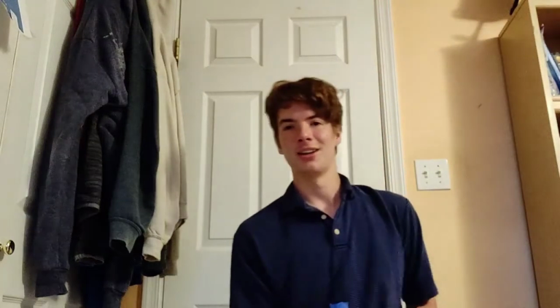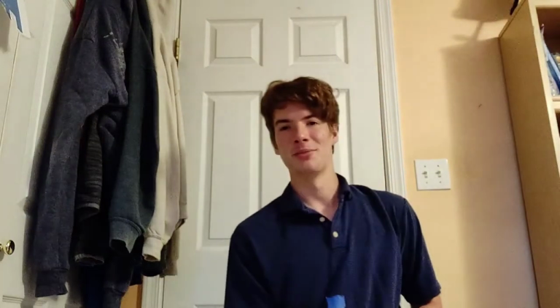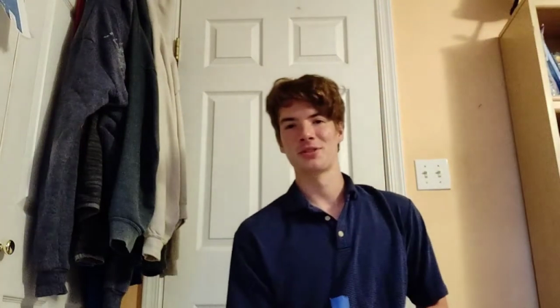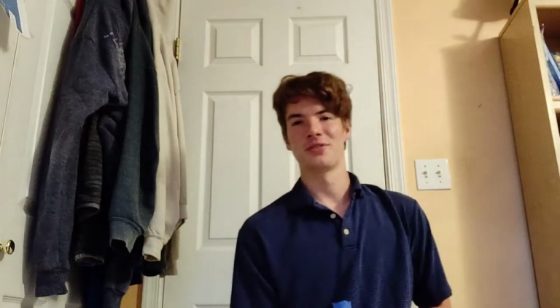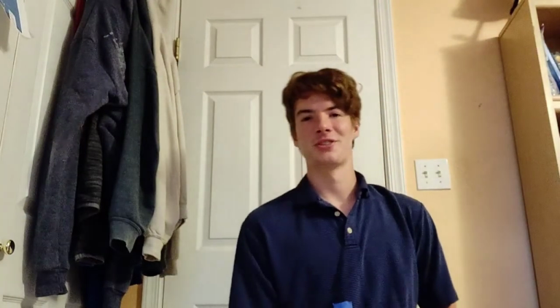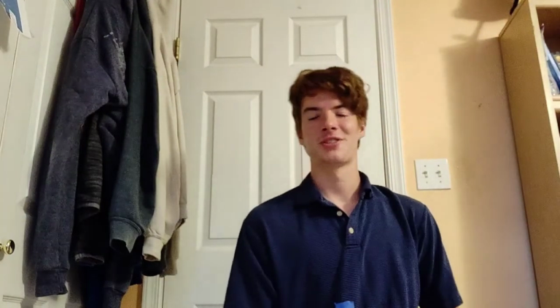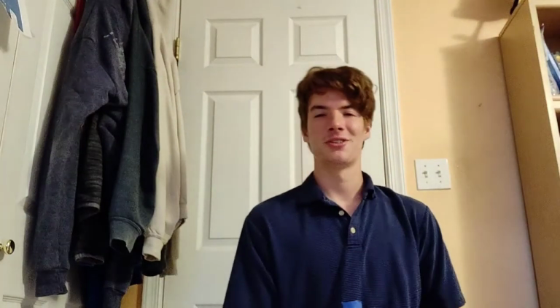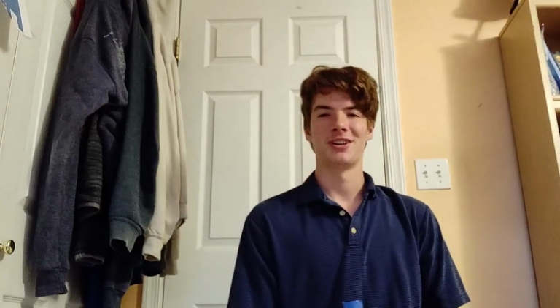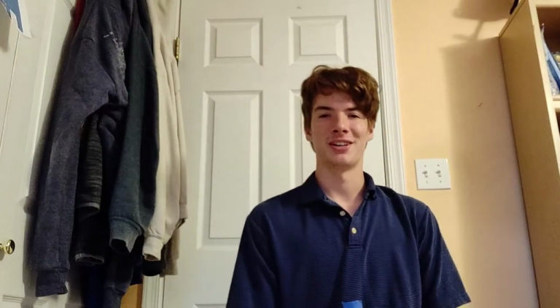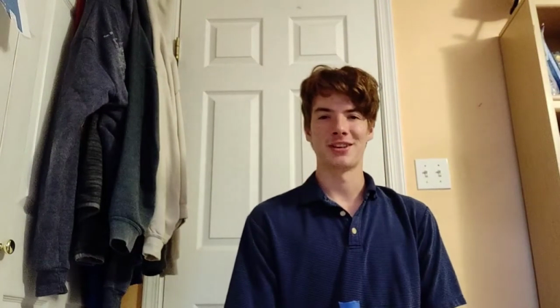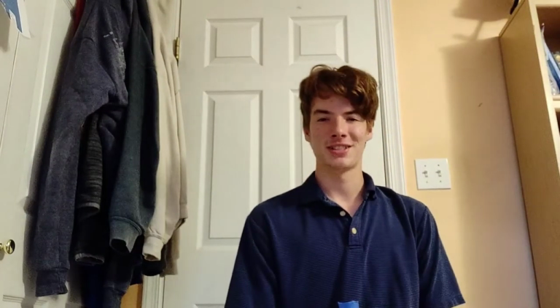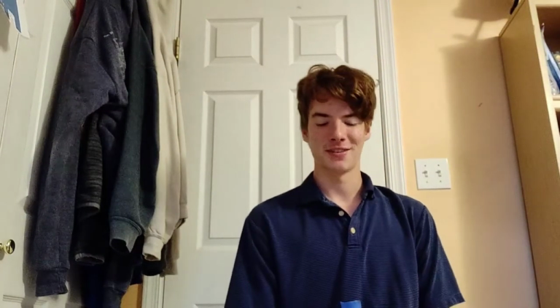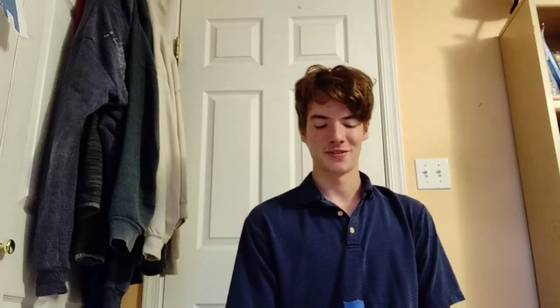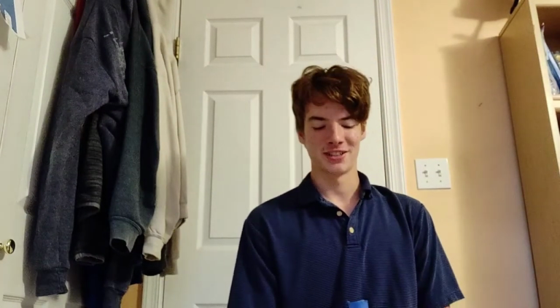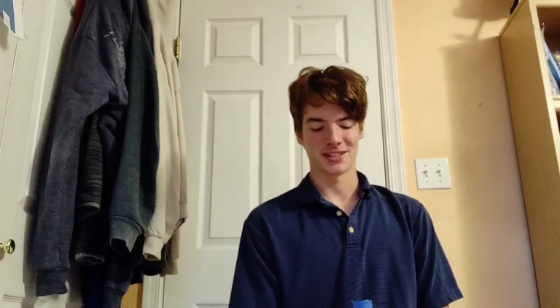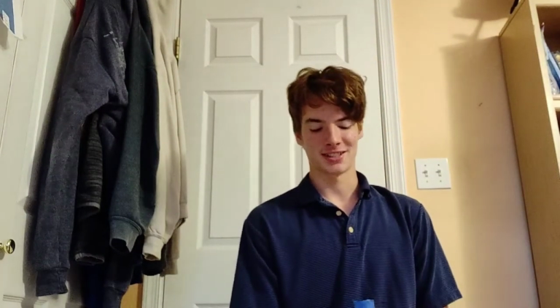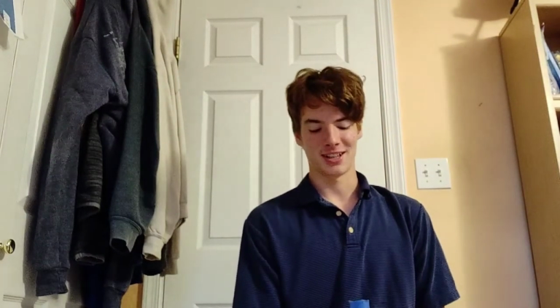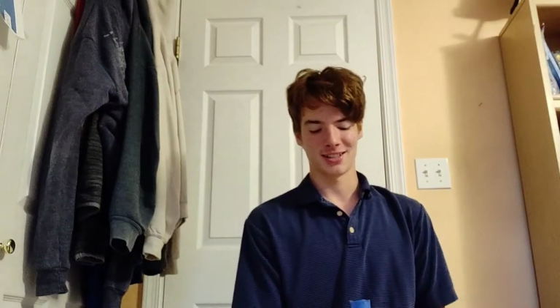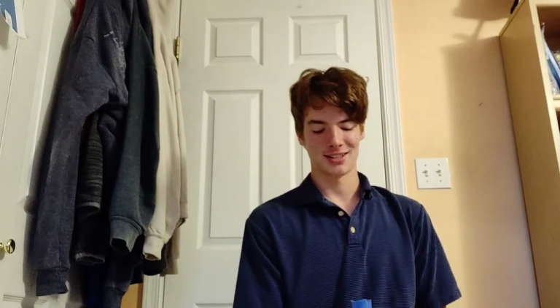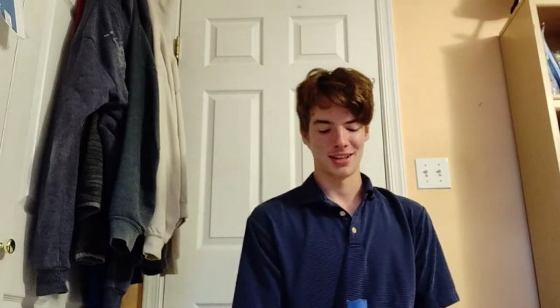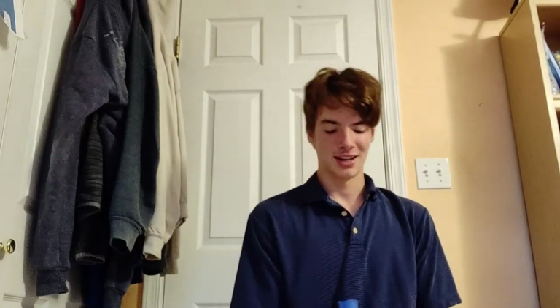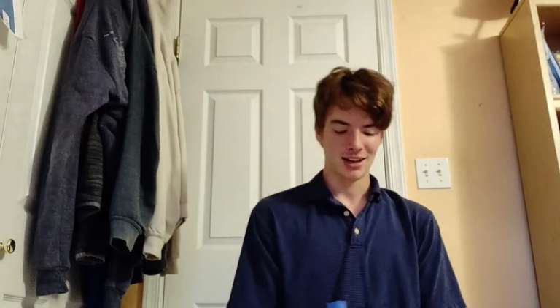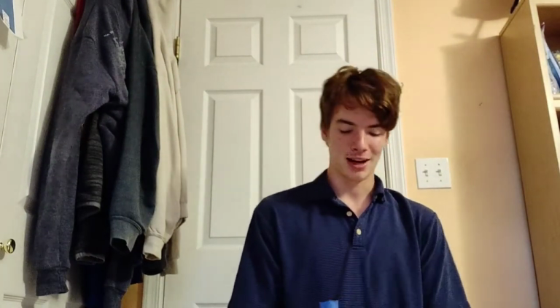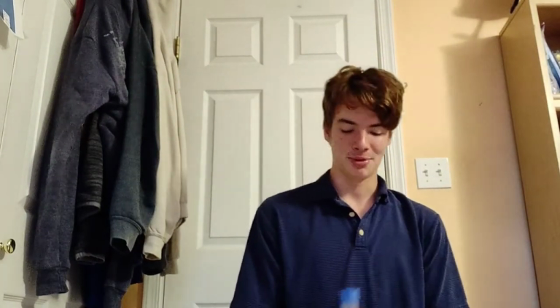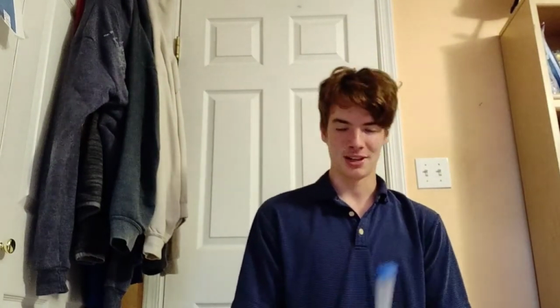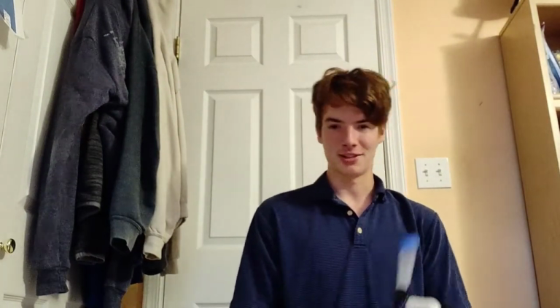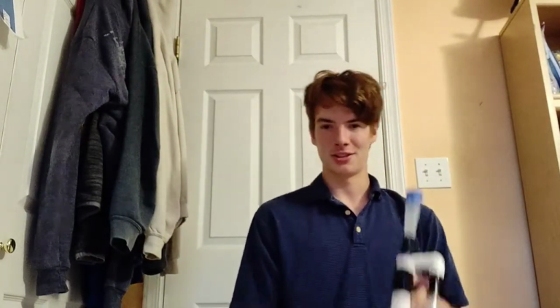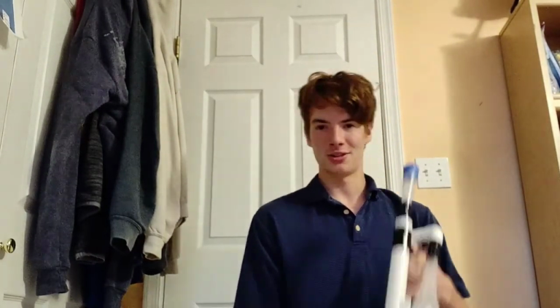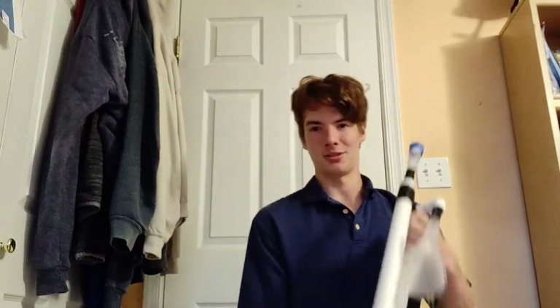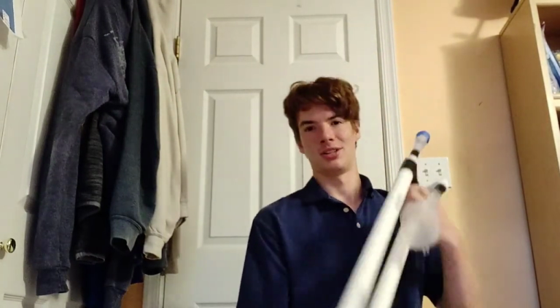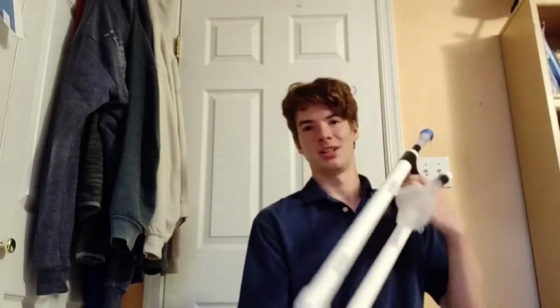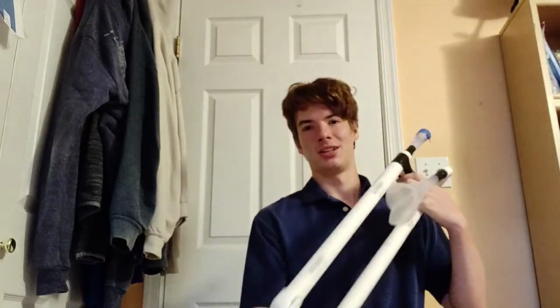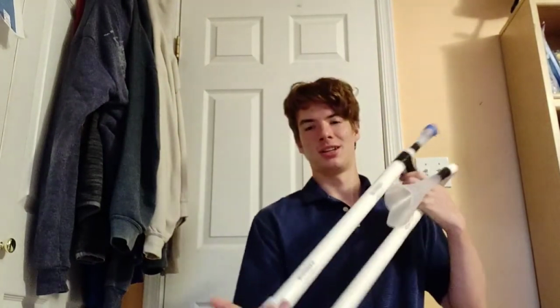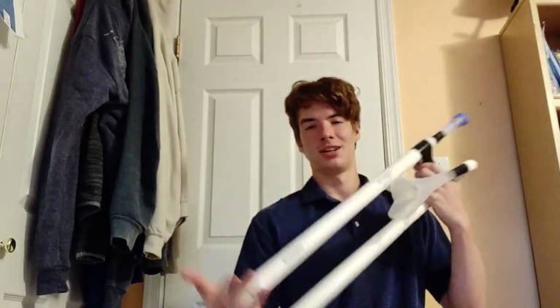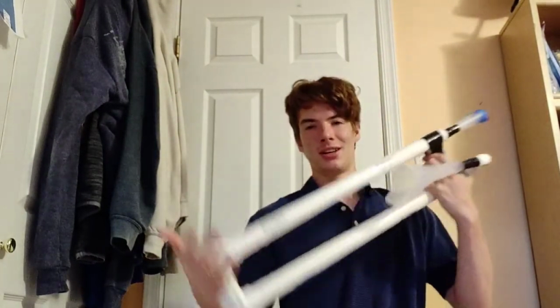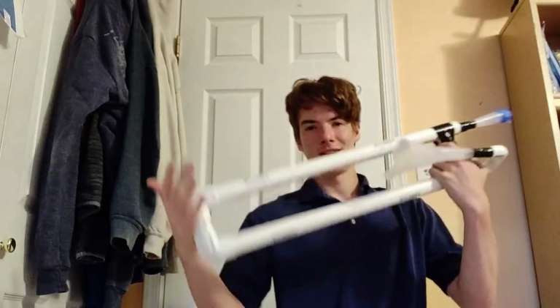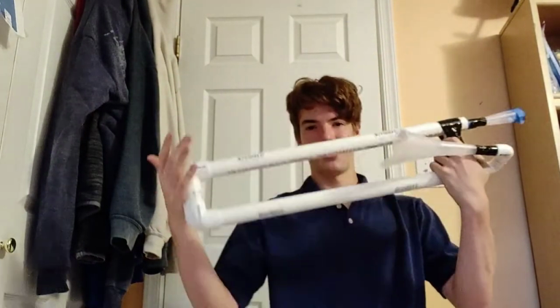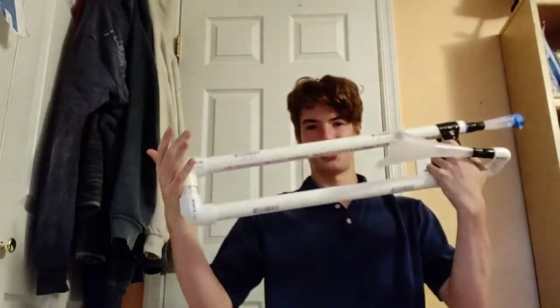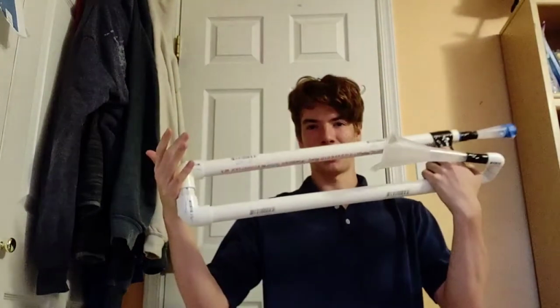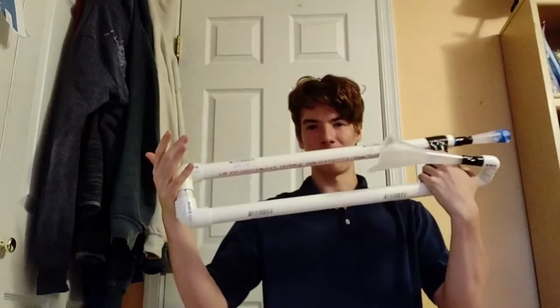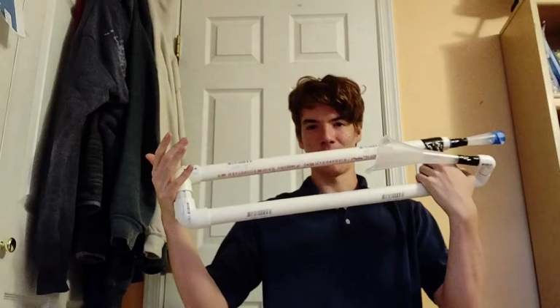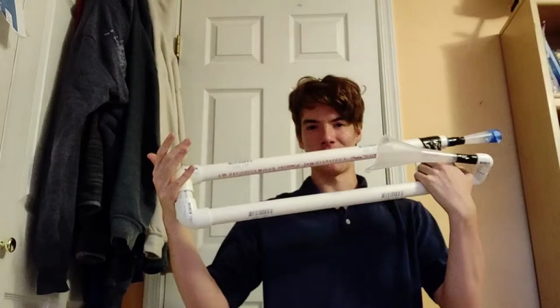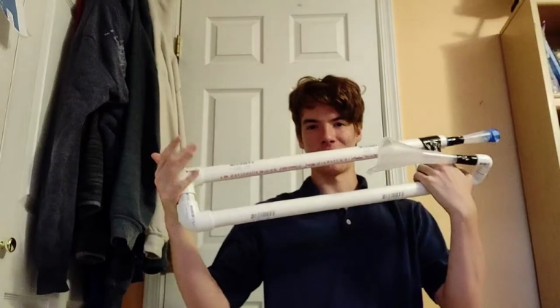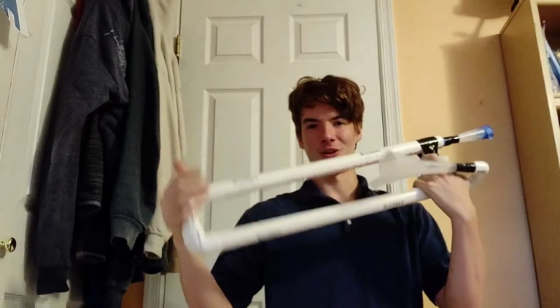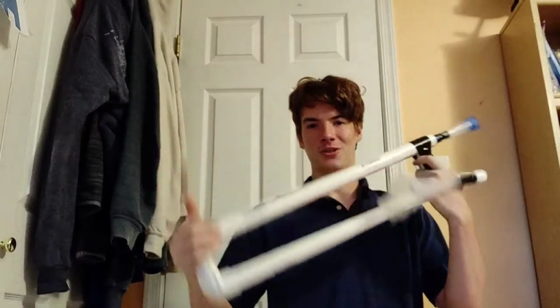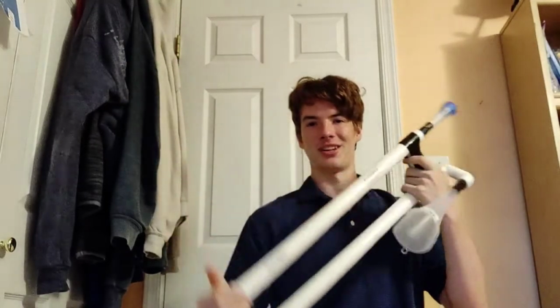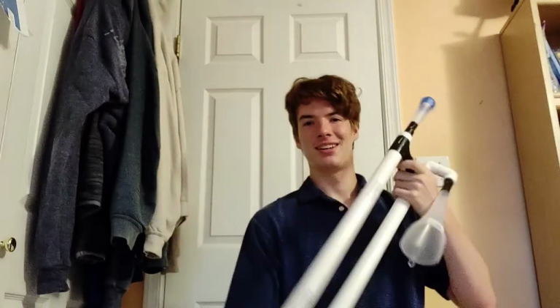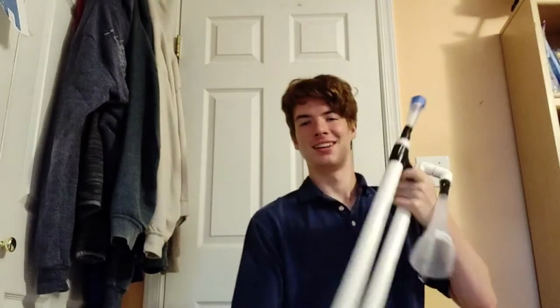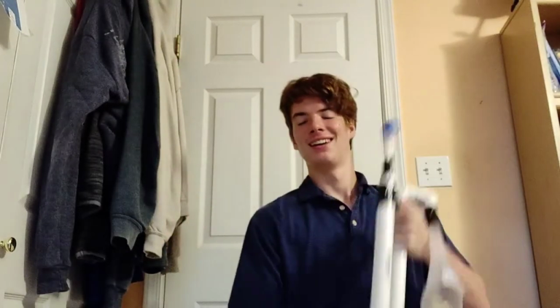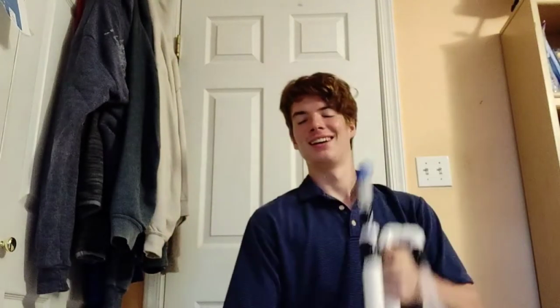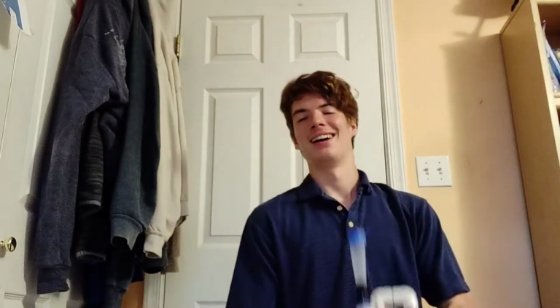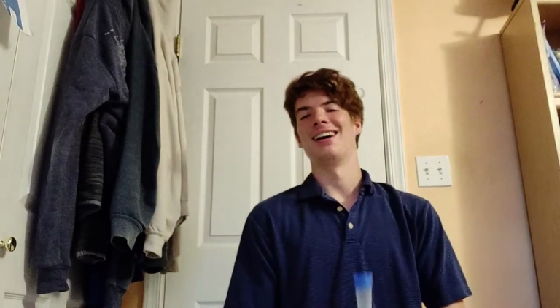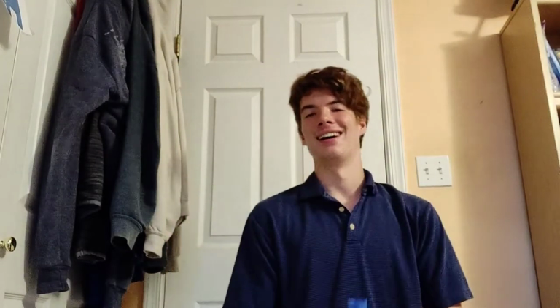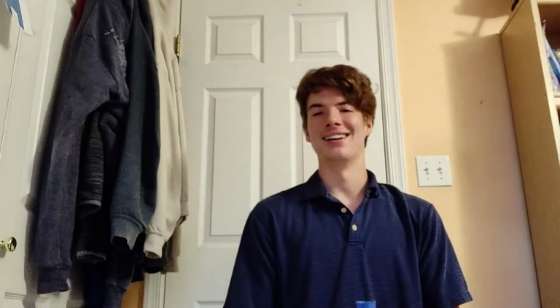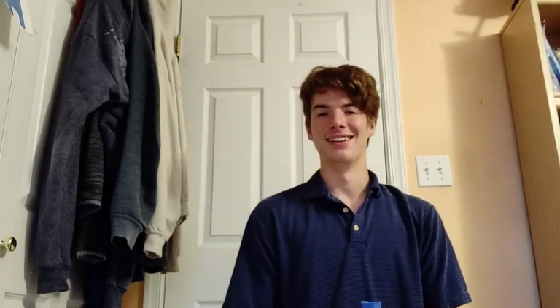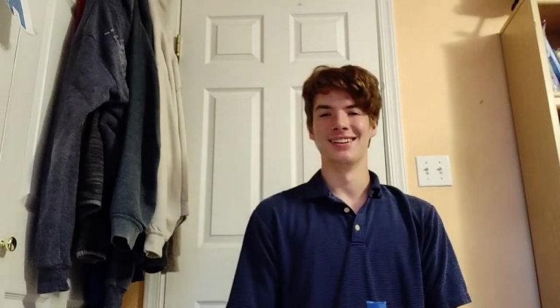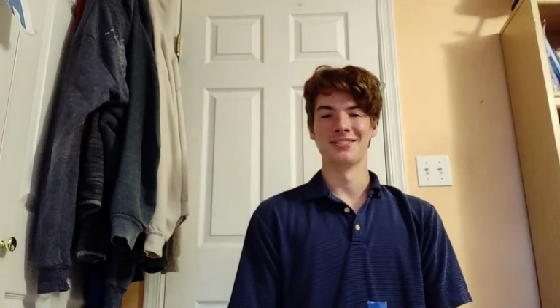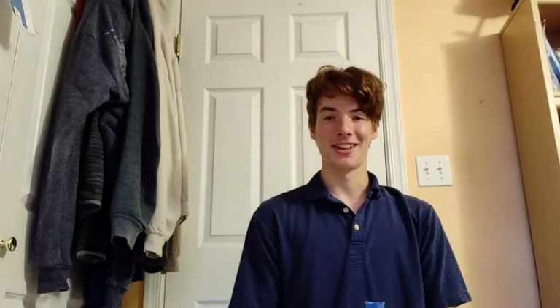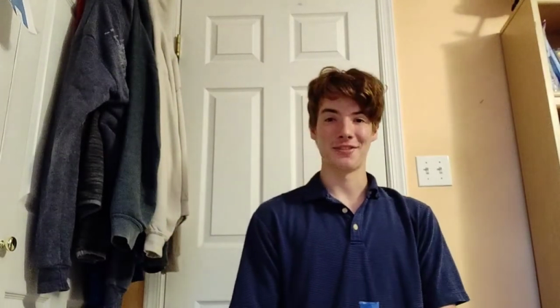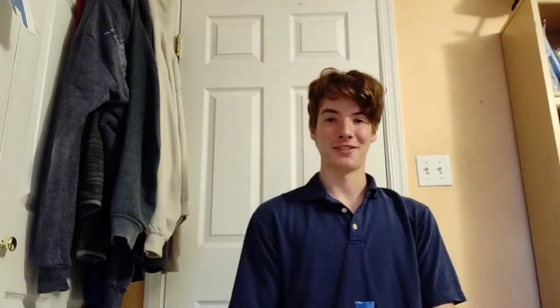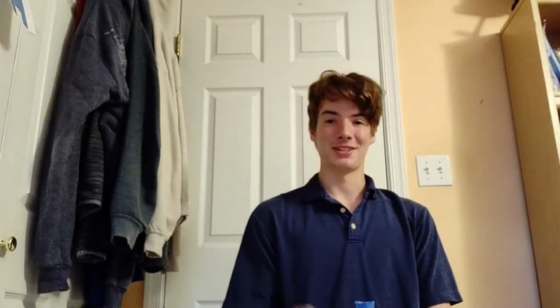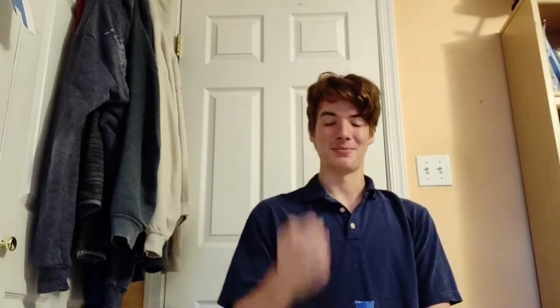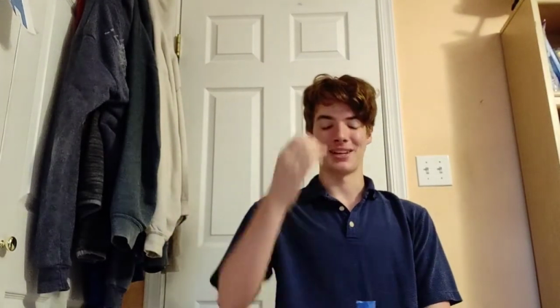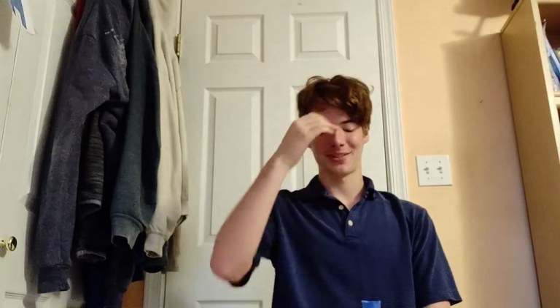Hello Mr. Fluso and the rest of the physics class. I present to you the trombonophone — it was a lot of fun to make.